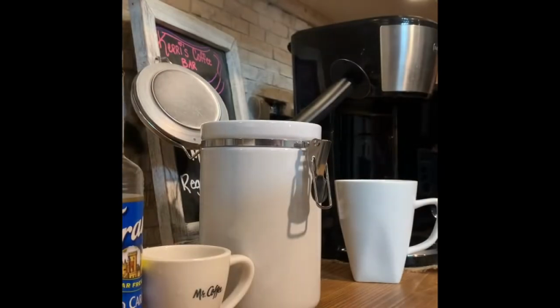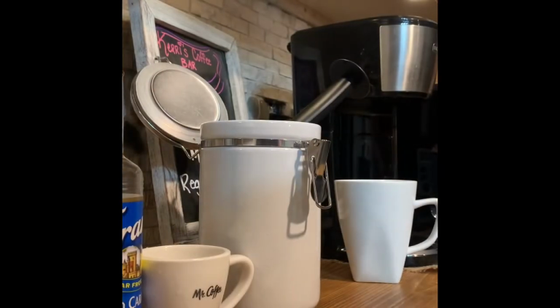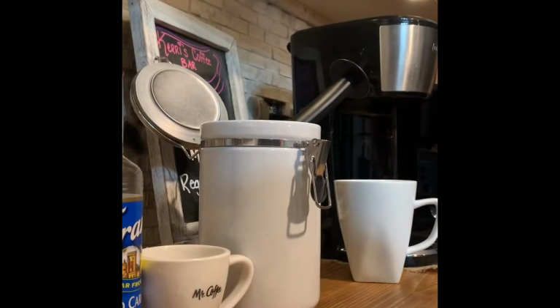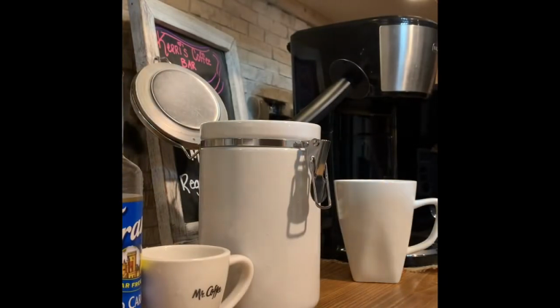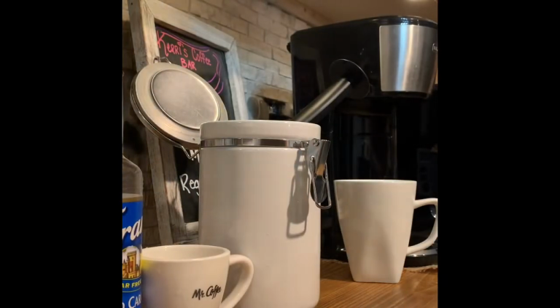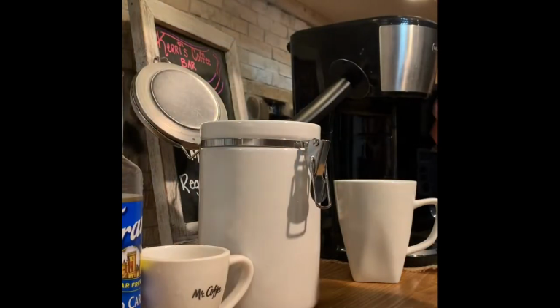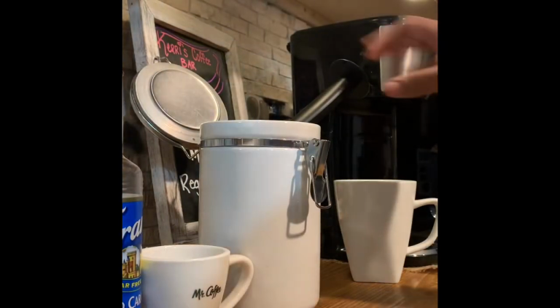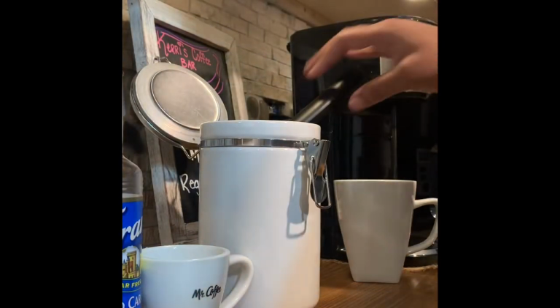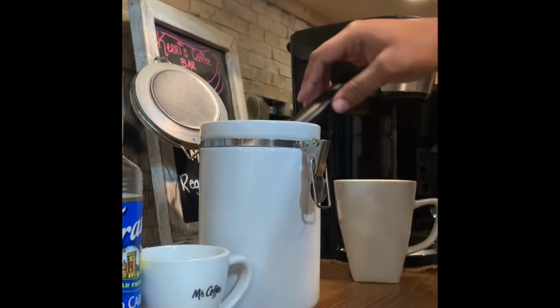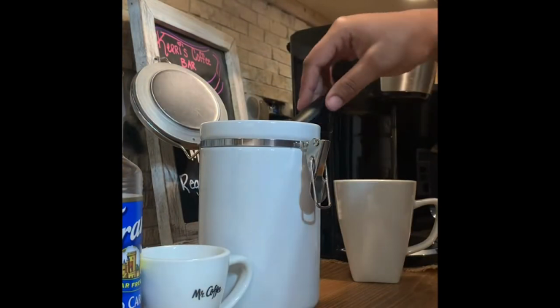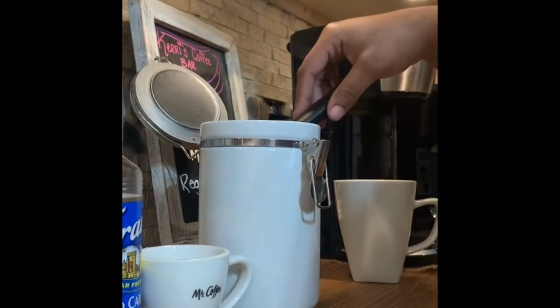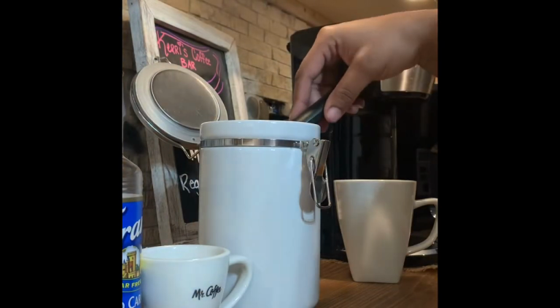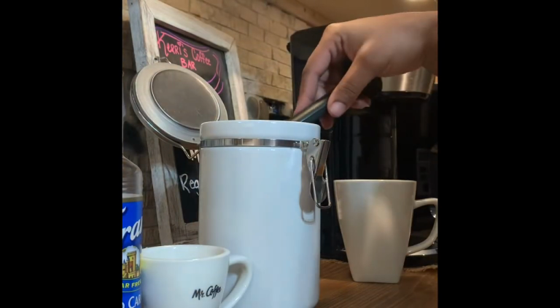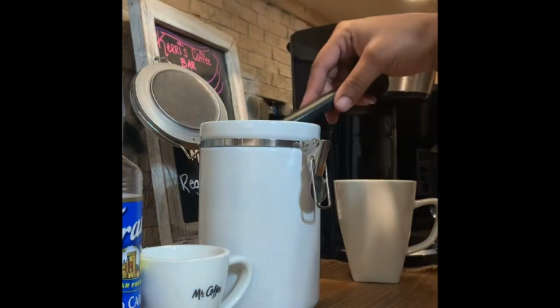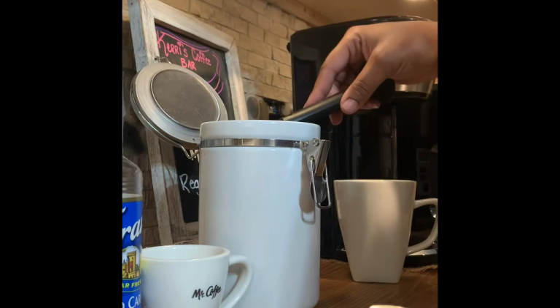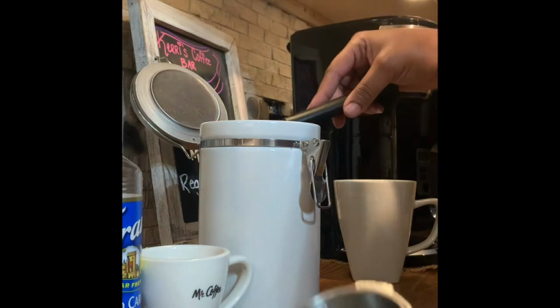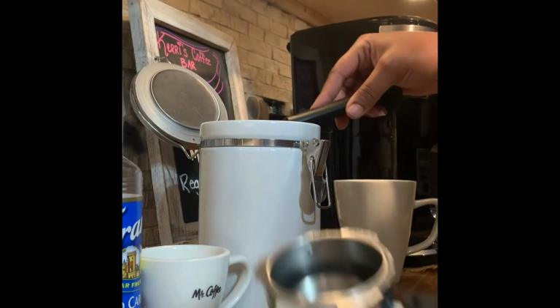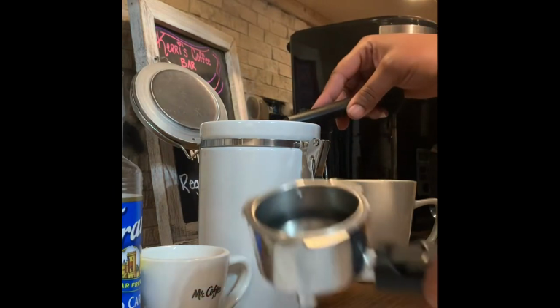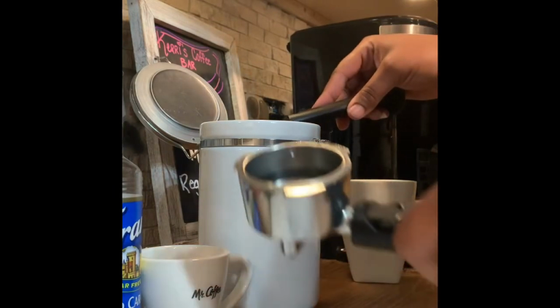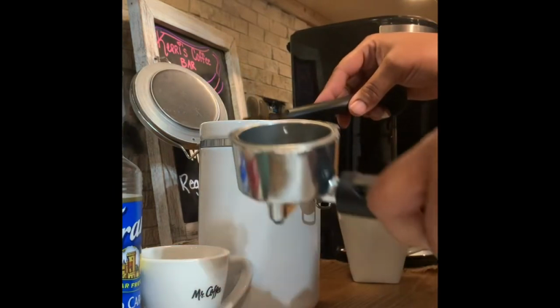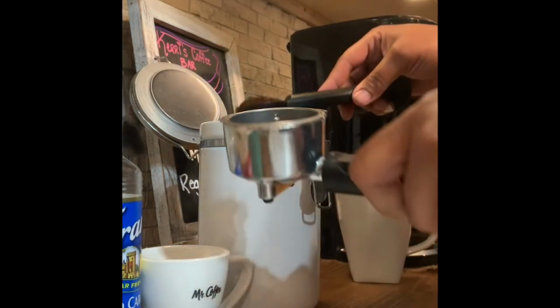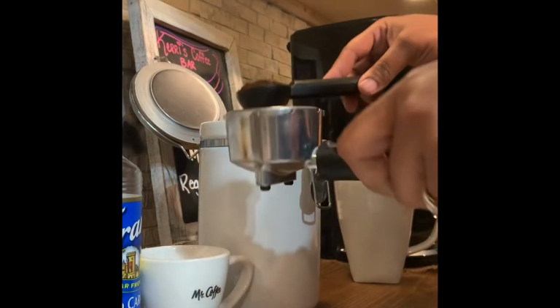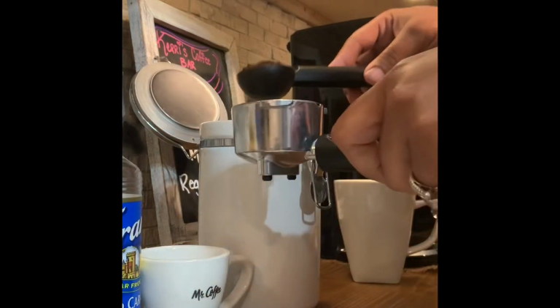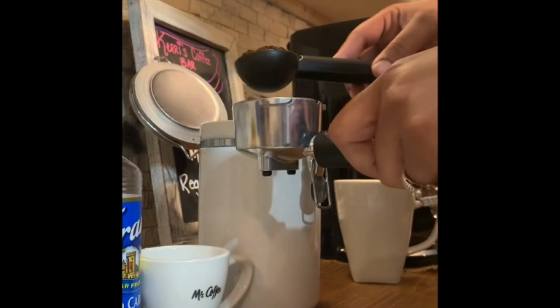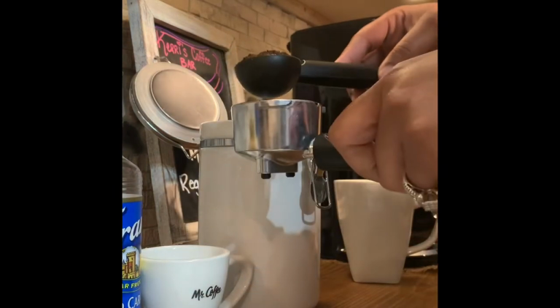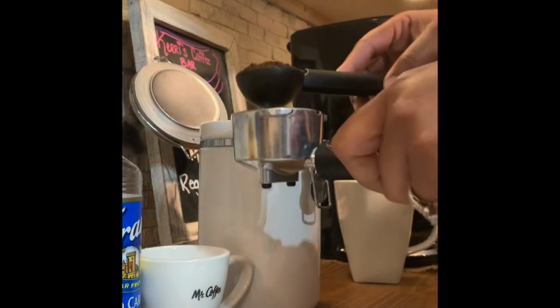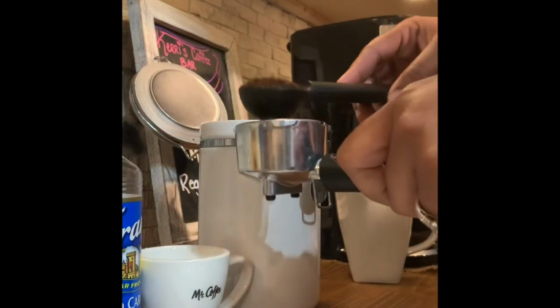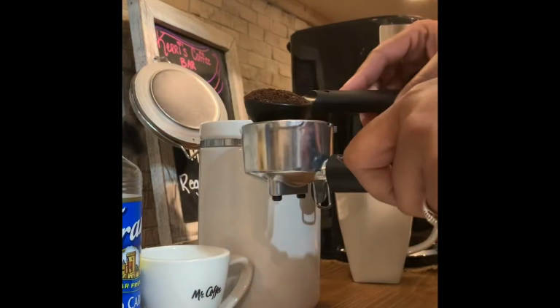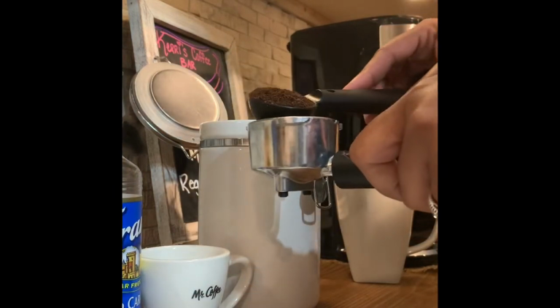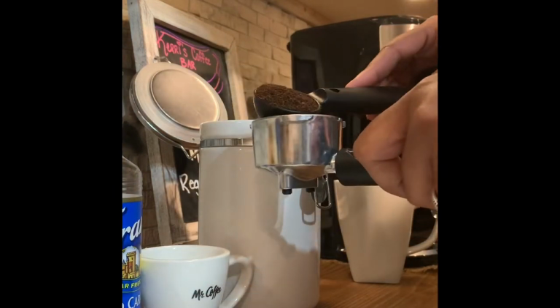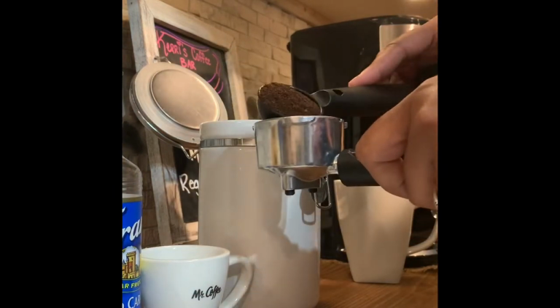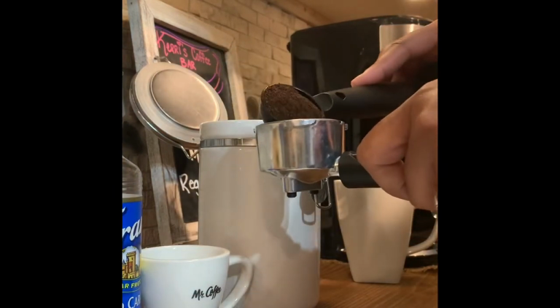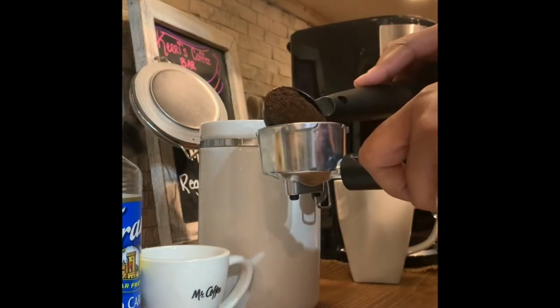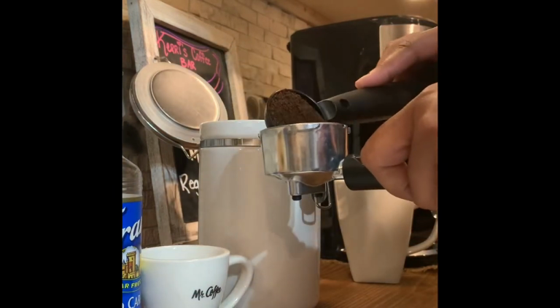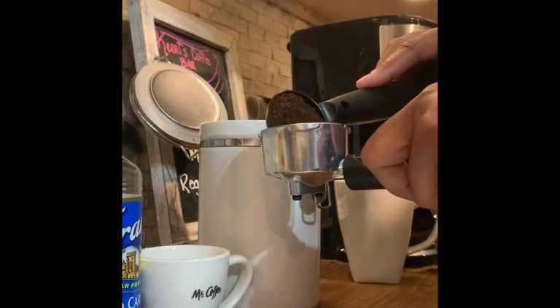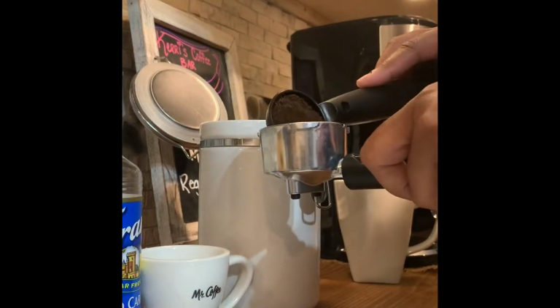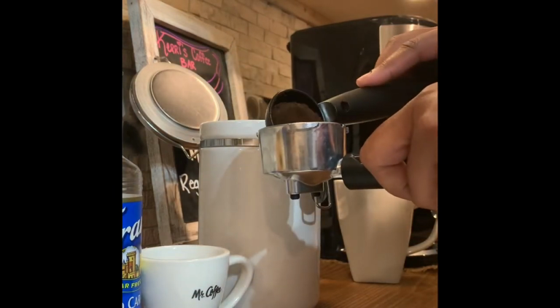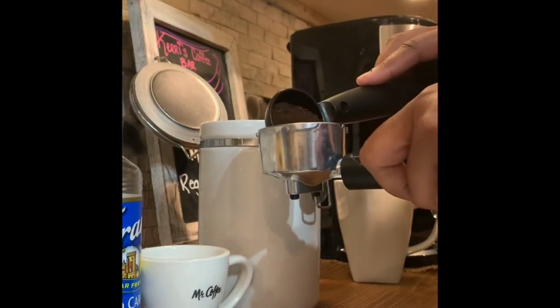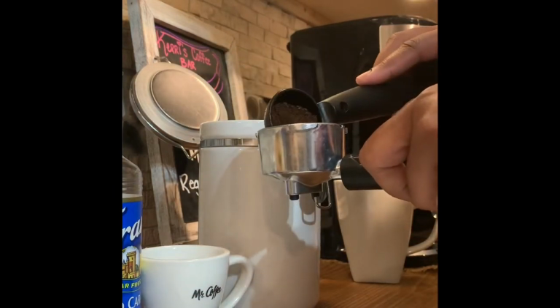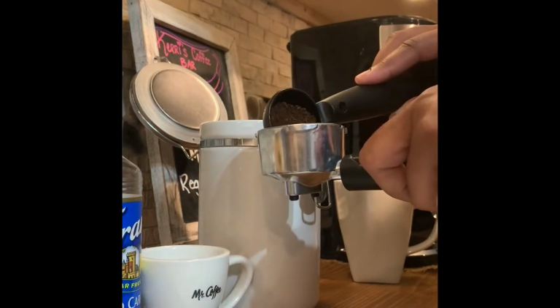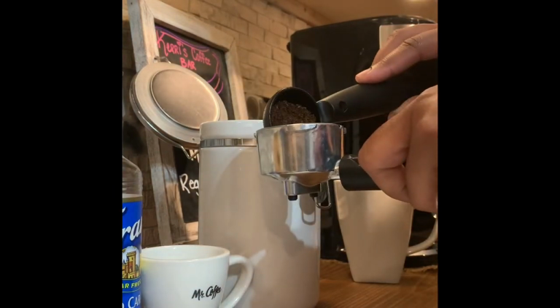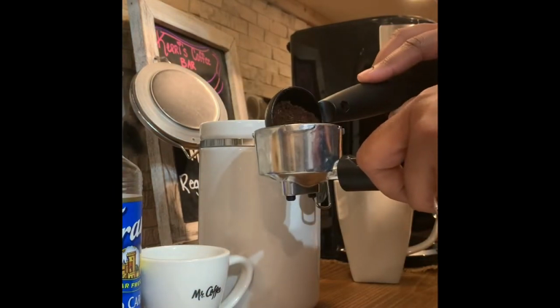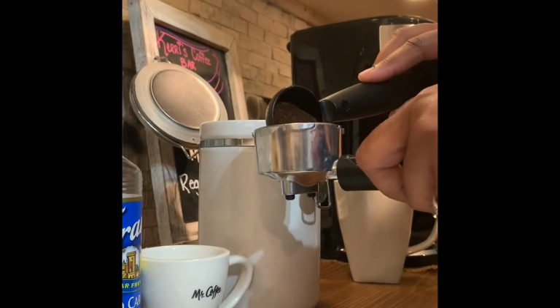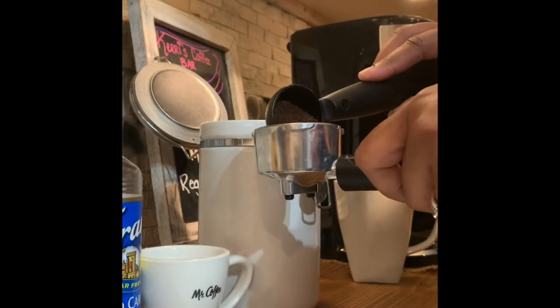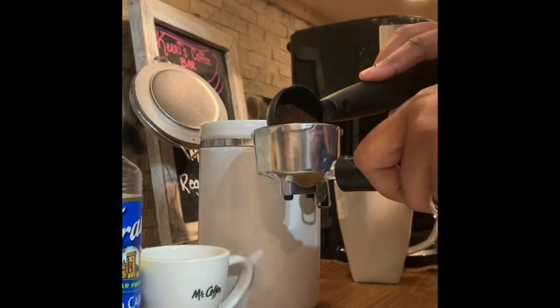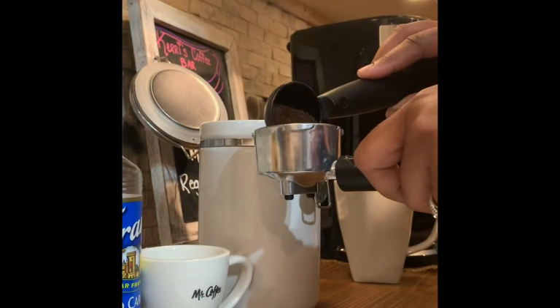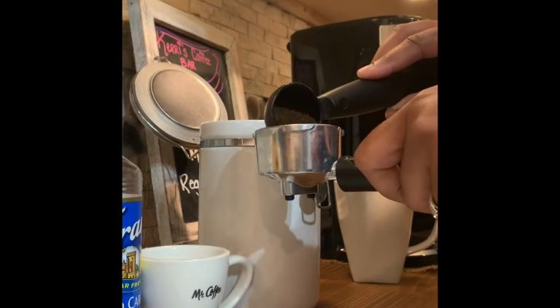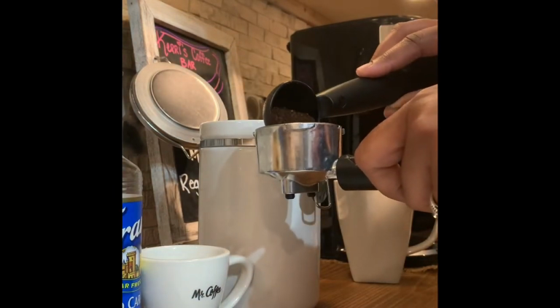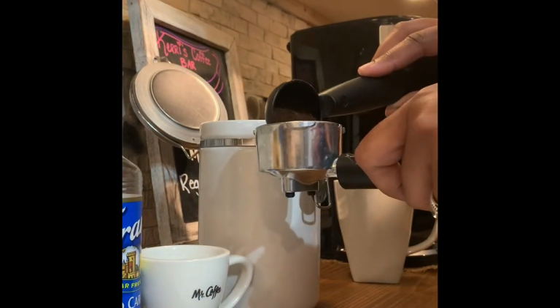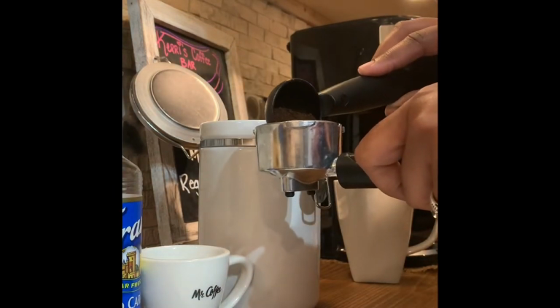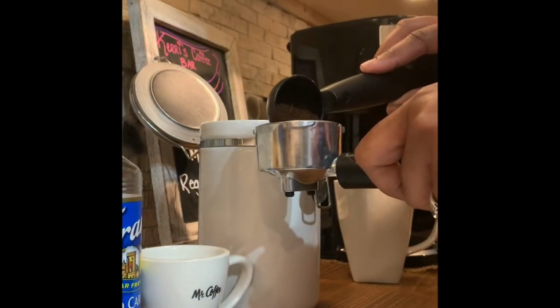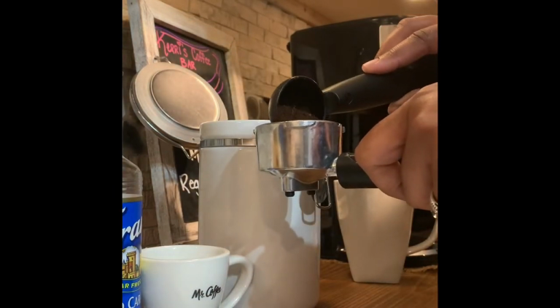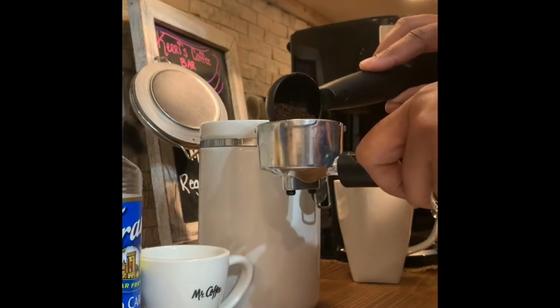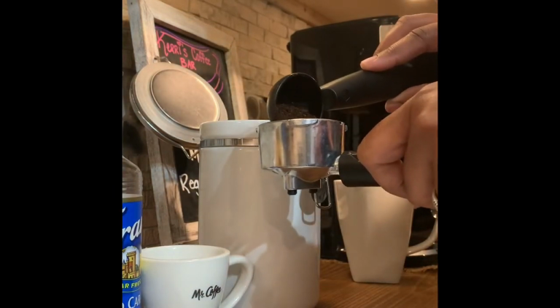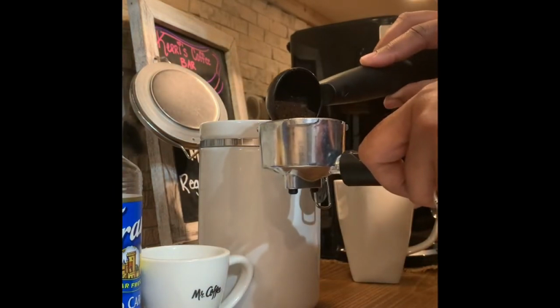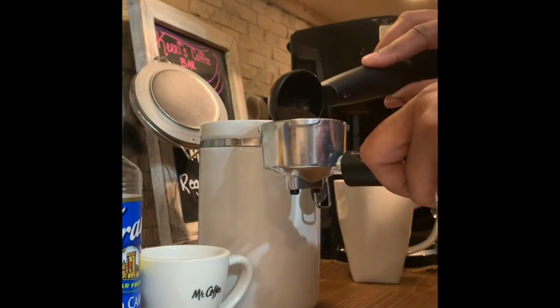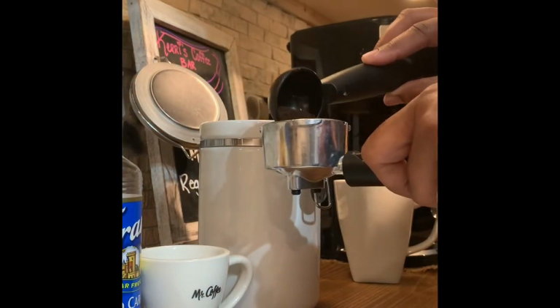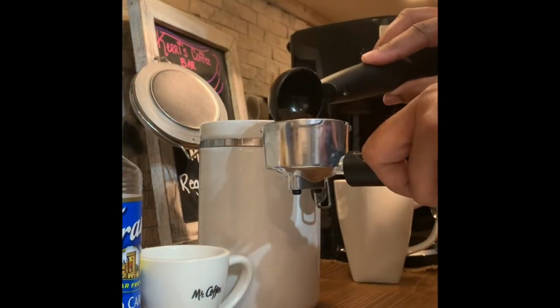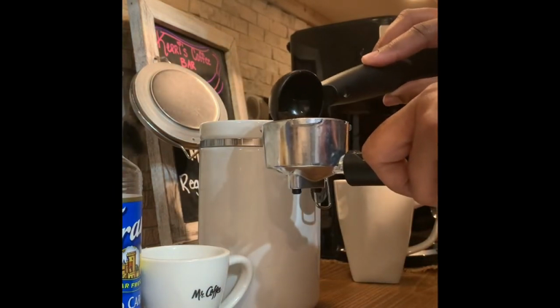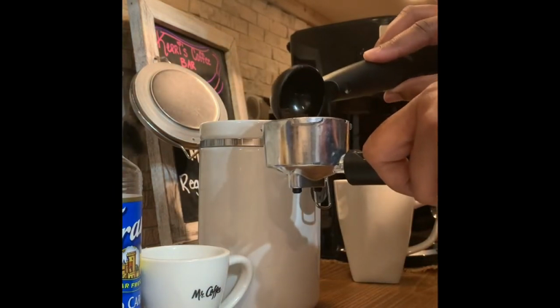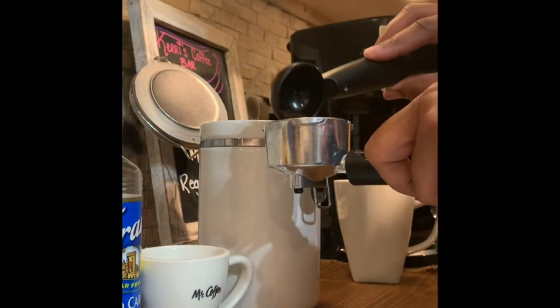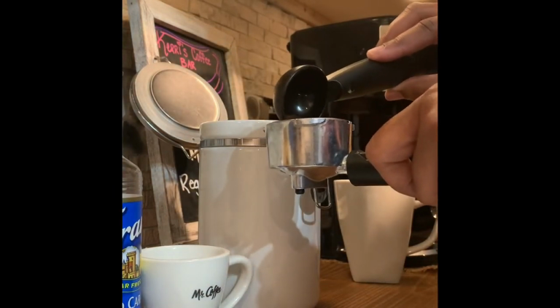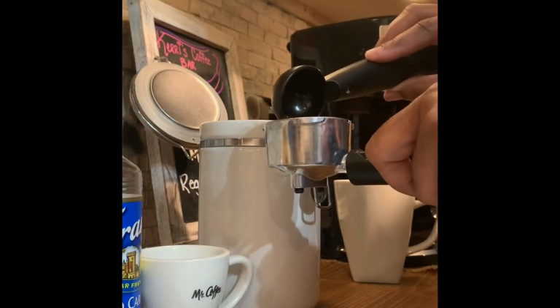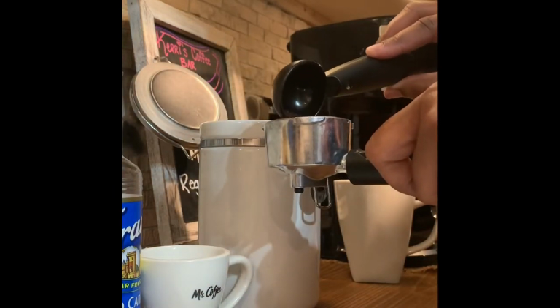Depending on how much coffee you want, you're going to put it in your maker here, or drainer.